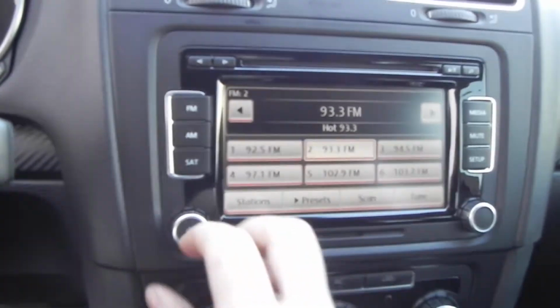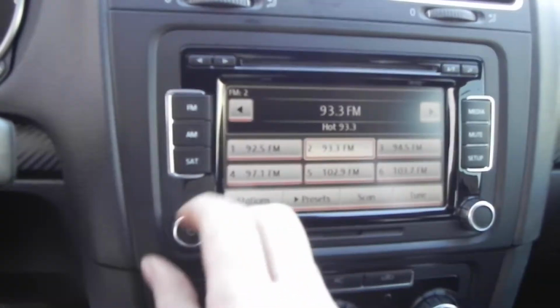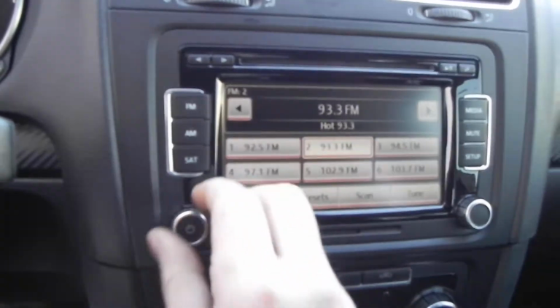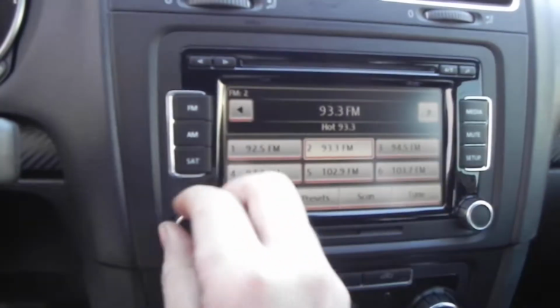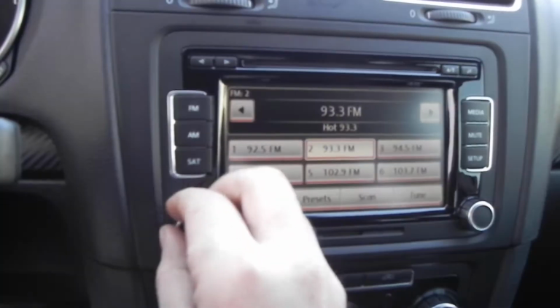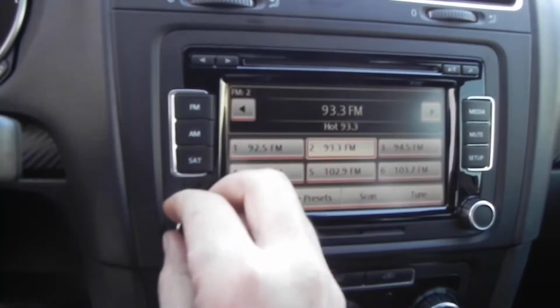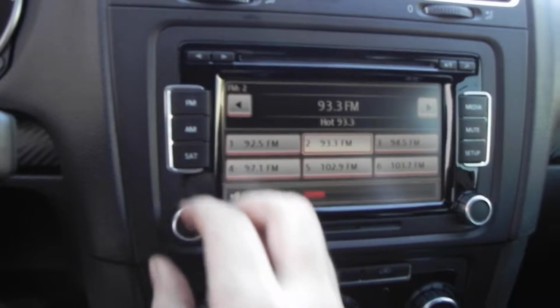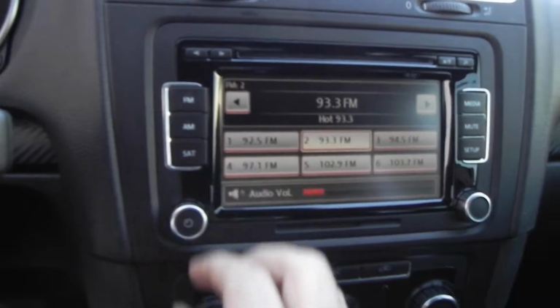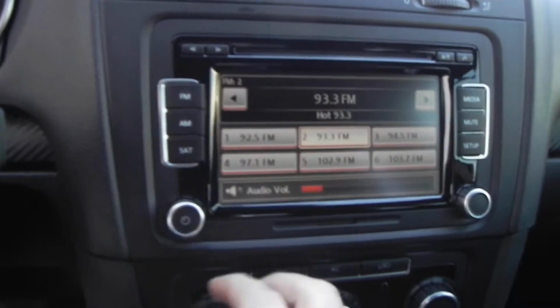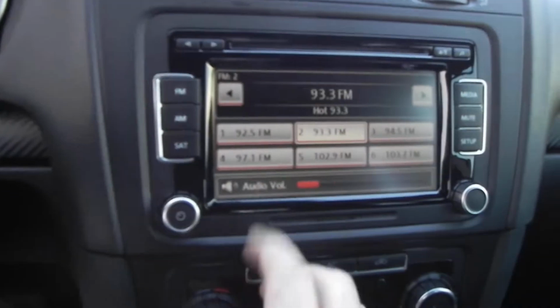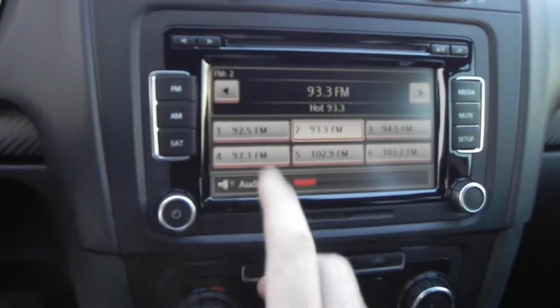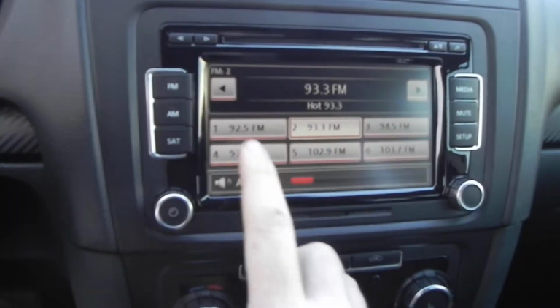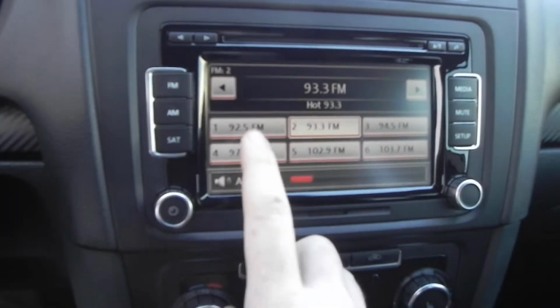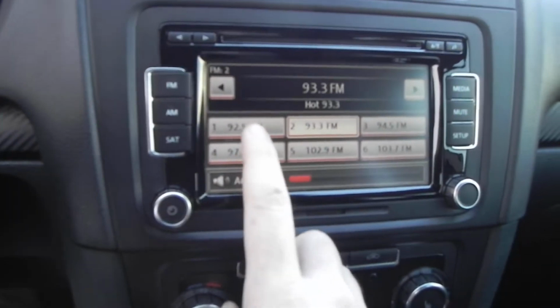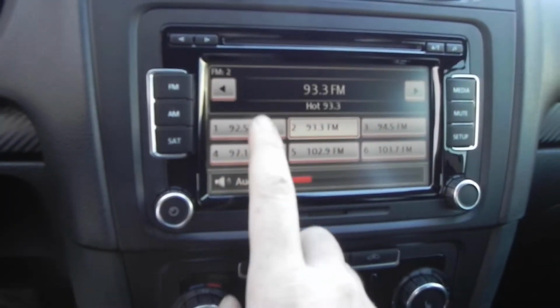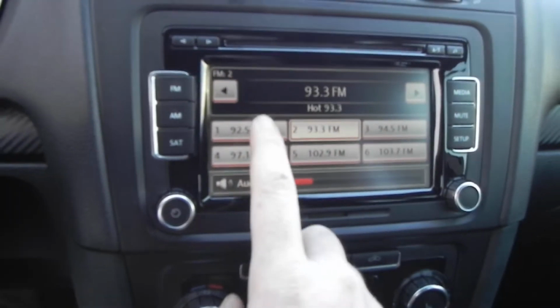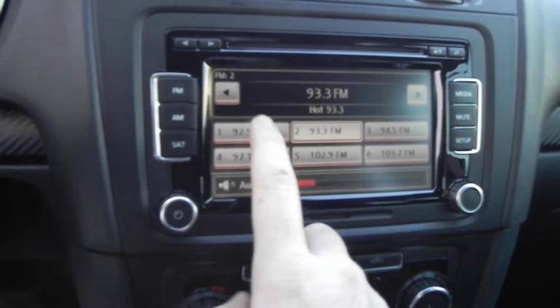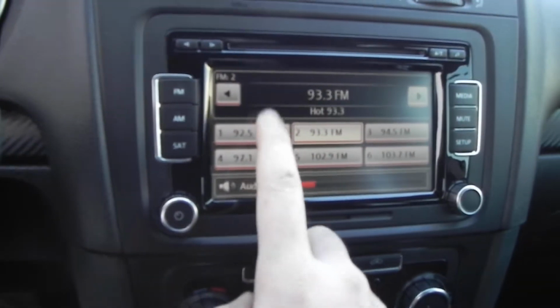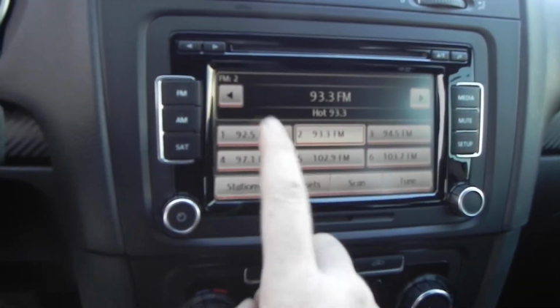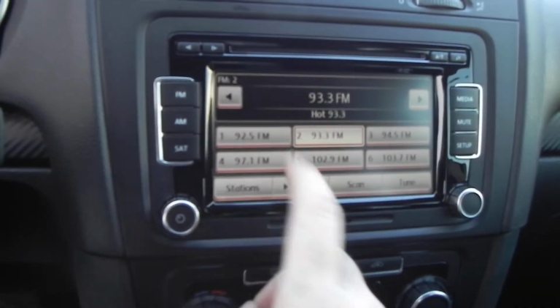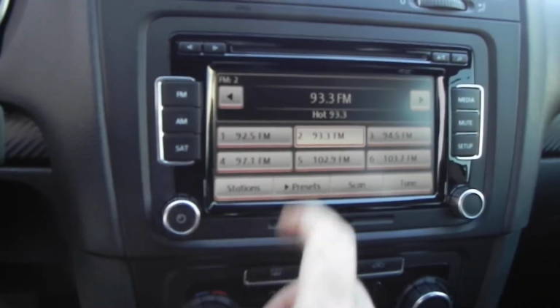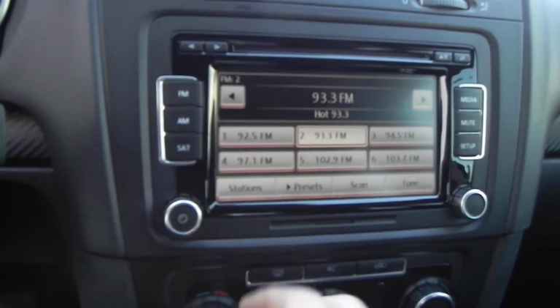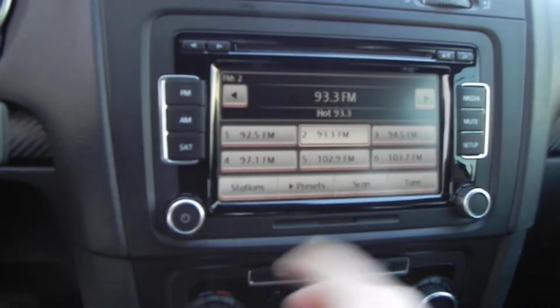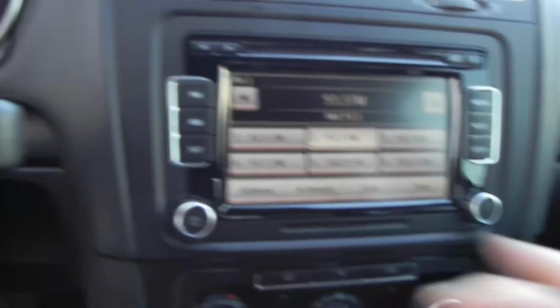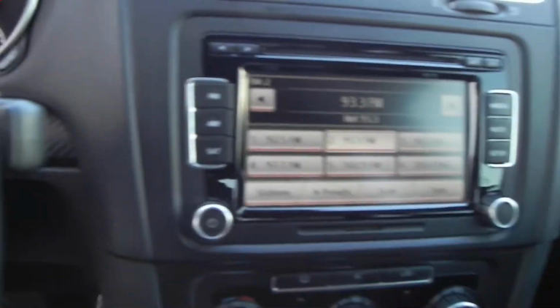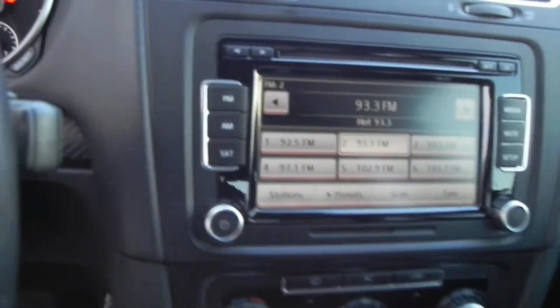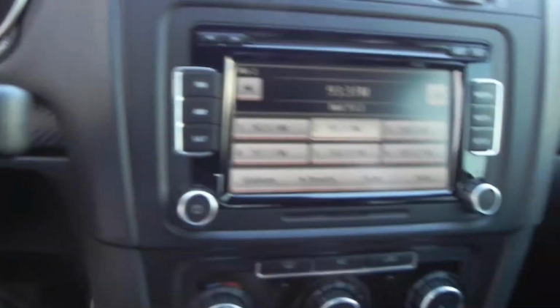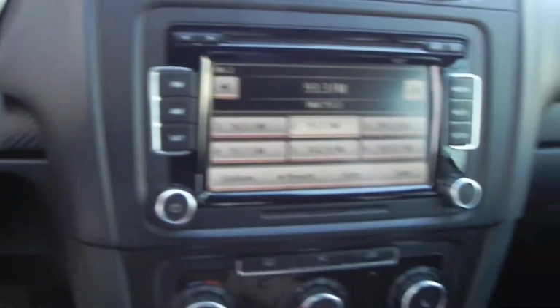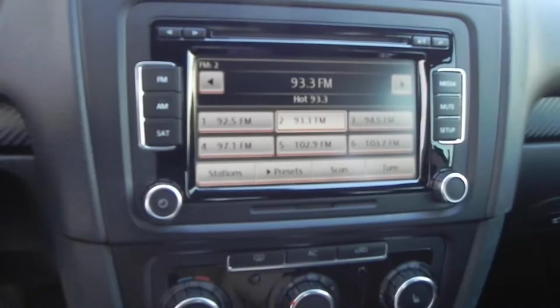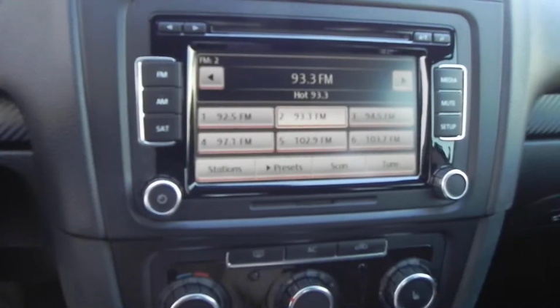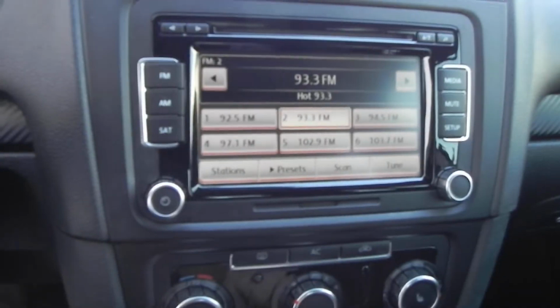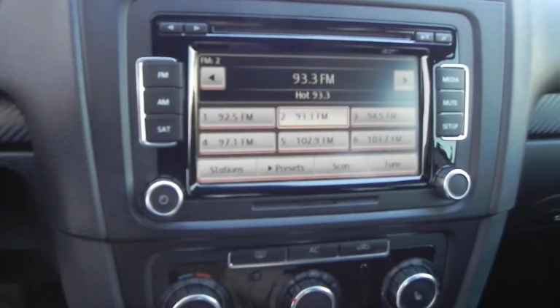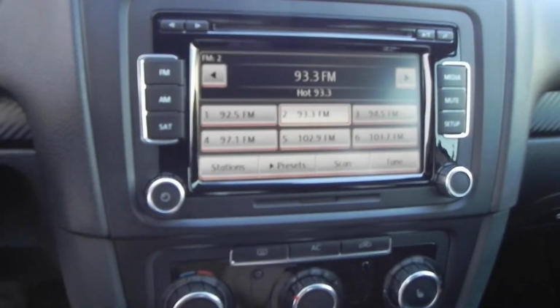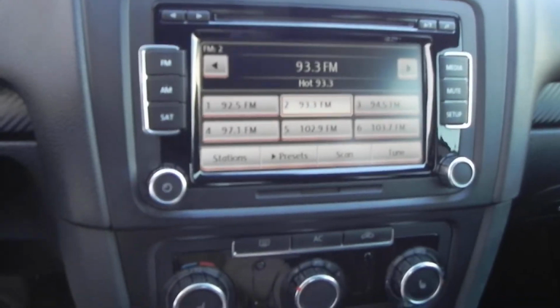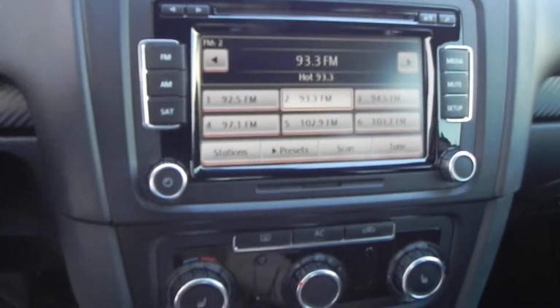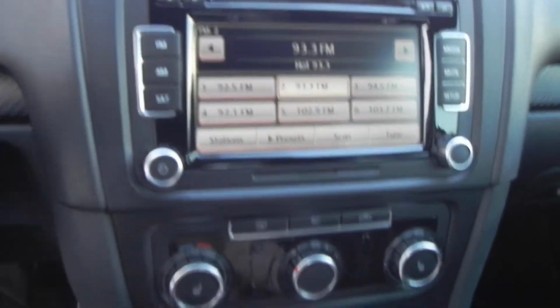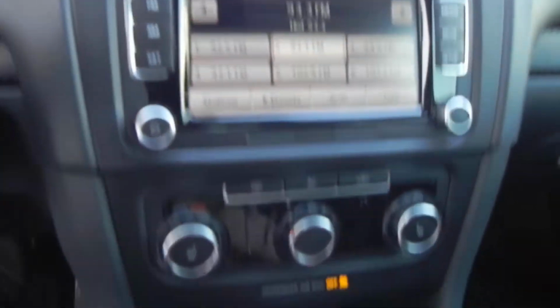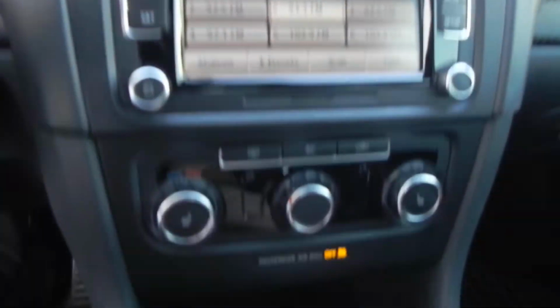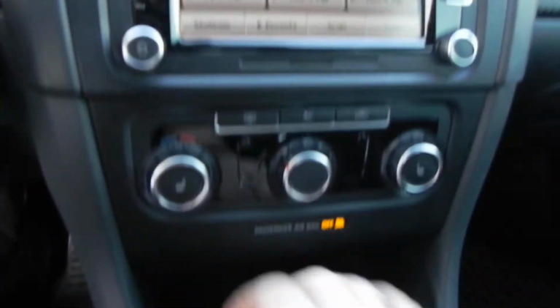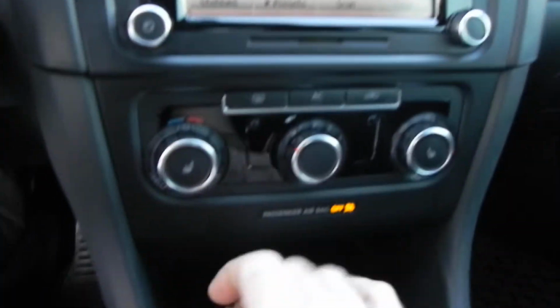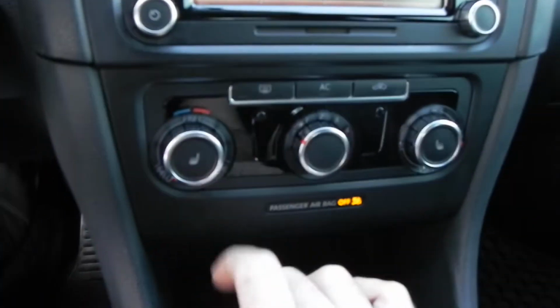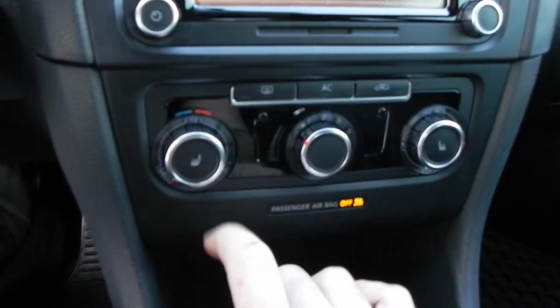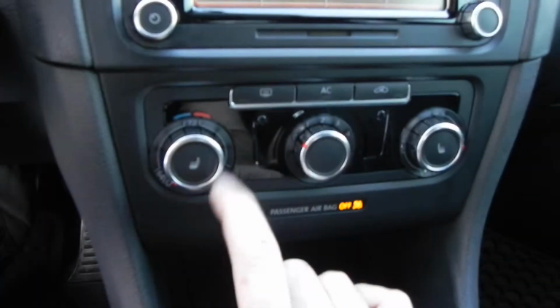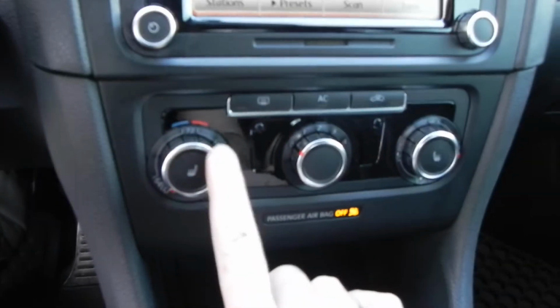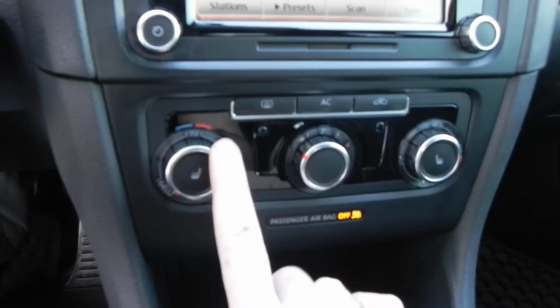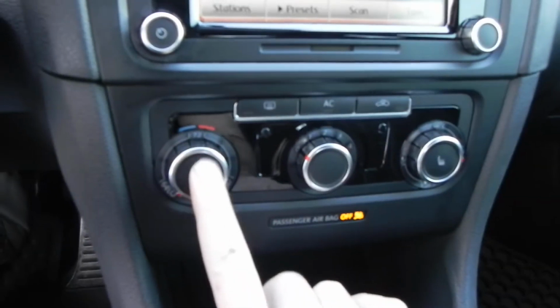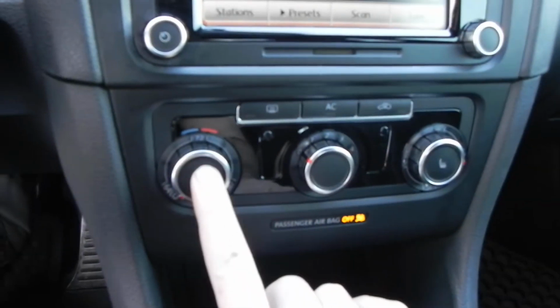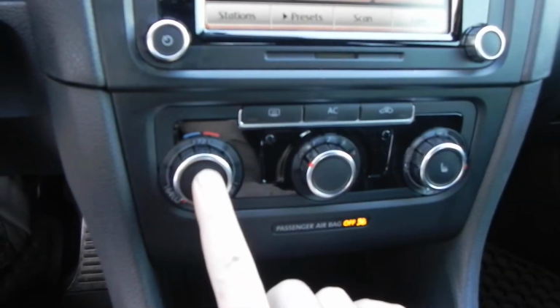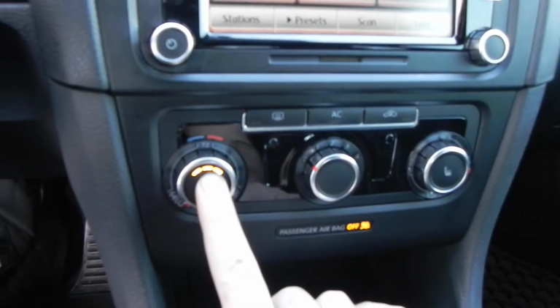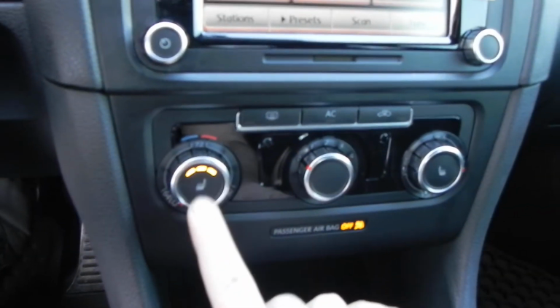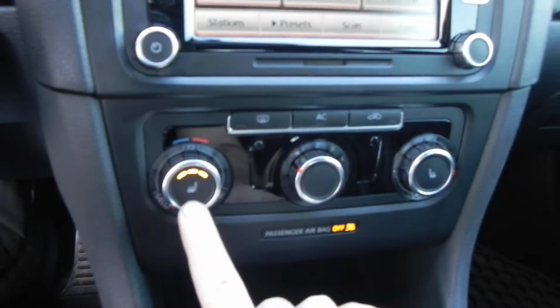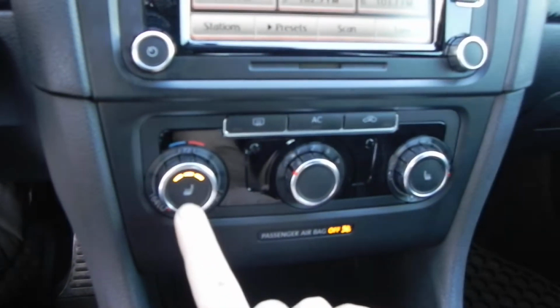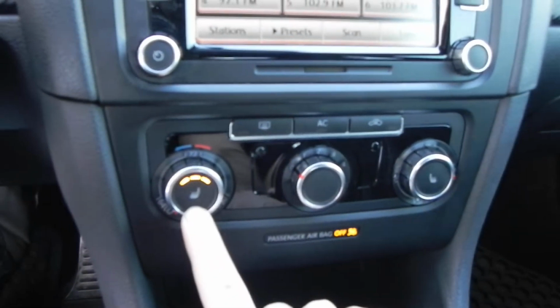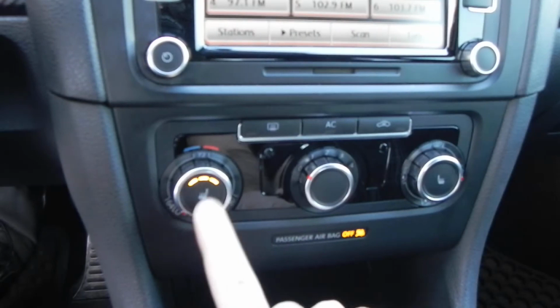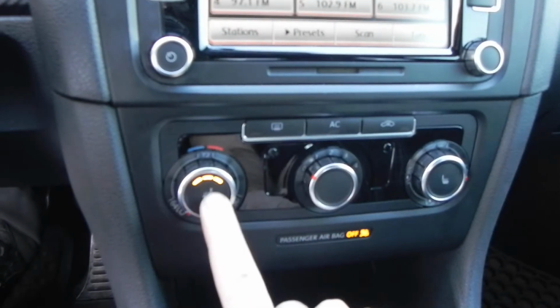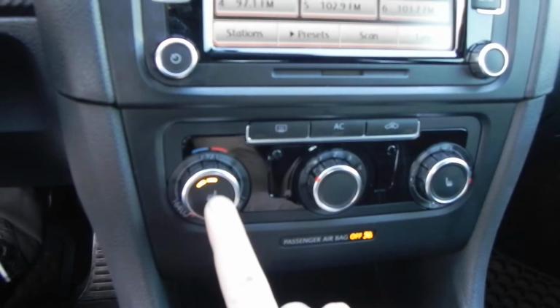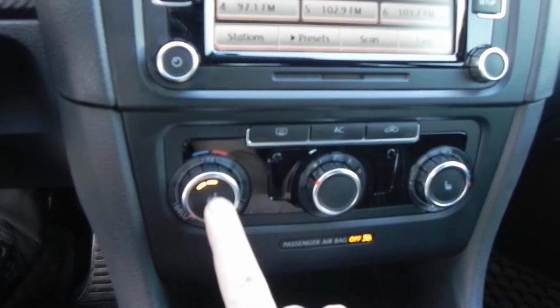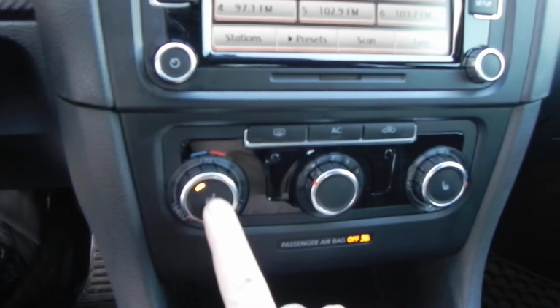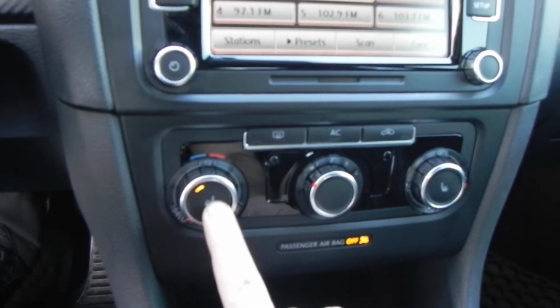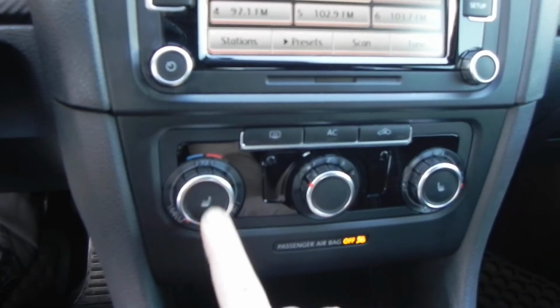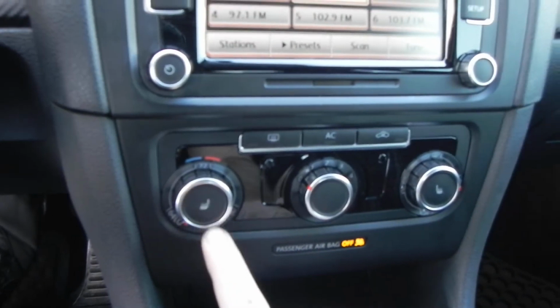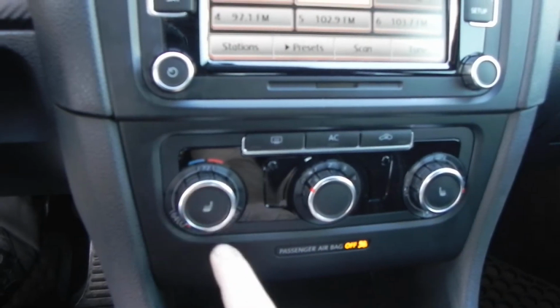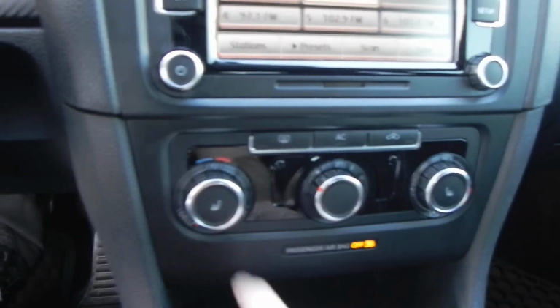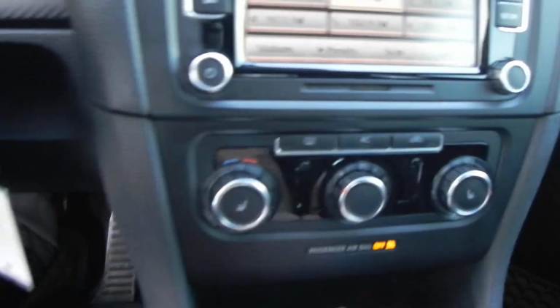It has a Volkswagen touchscreen radio — I like it a lot, it works really well, and it's a six-disc changer as well. This car also has heated front seats on both sides.